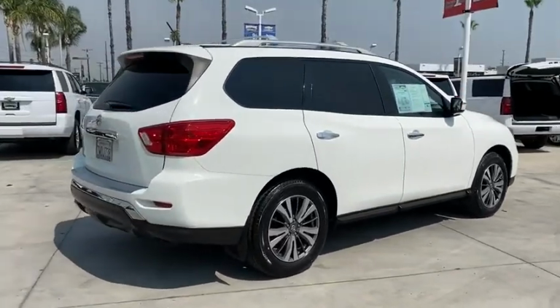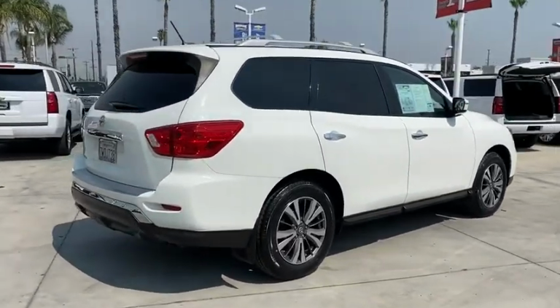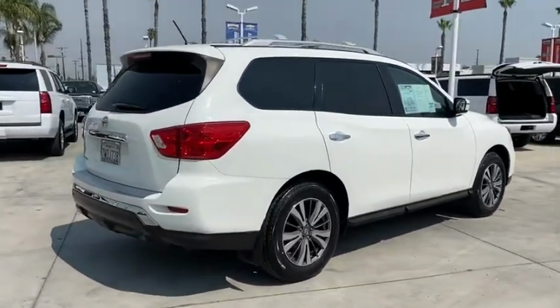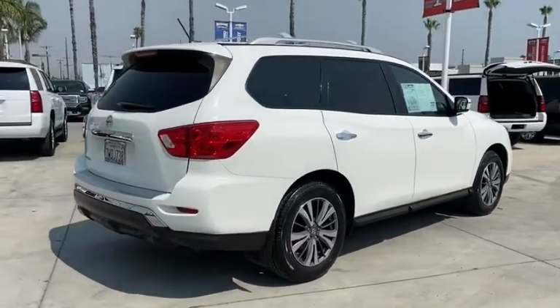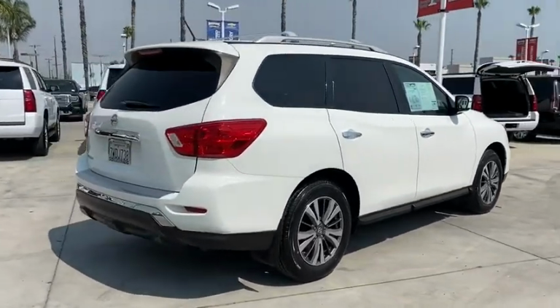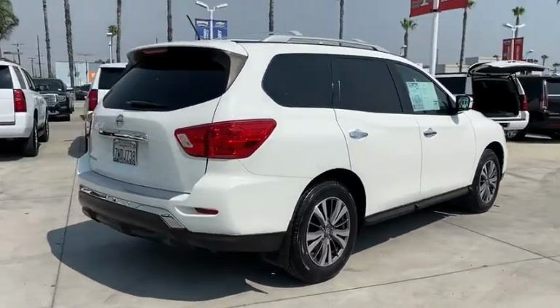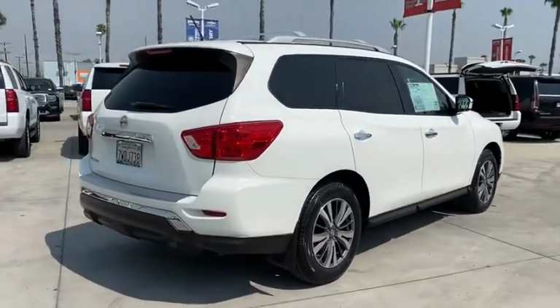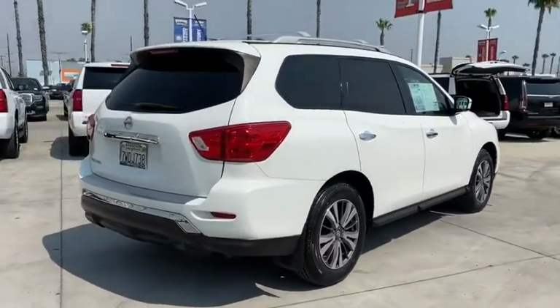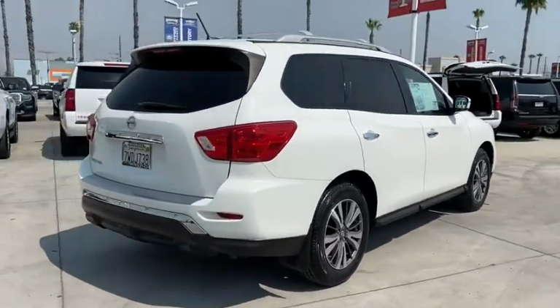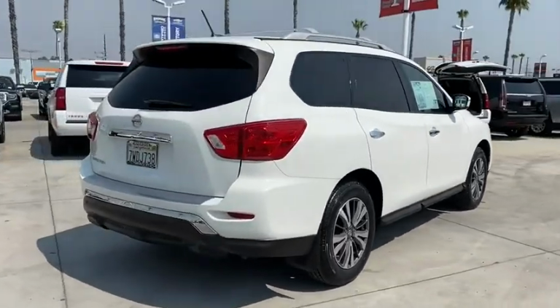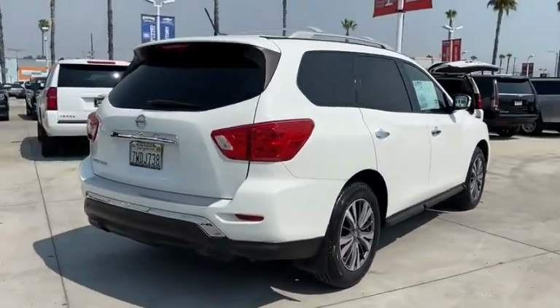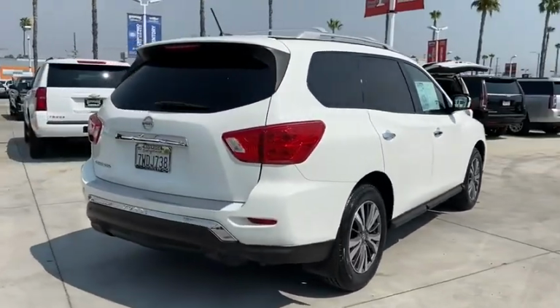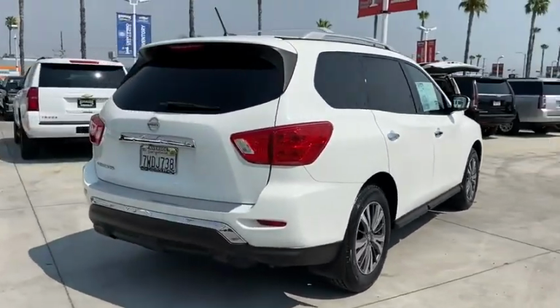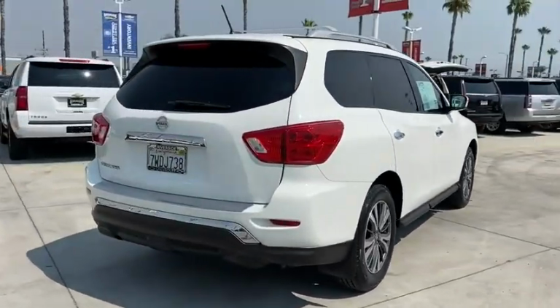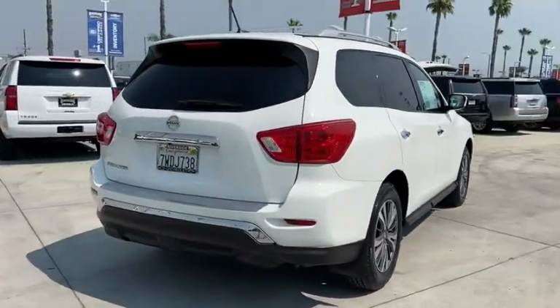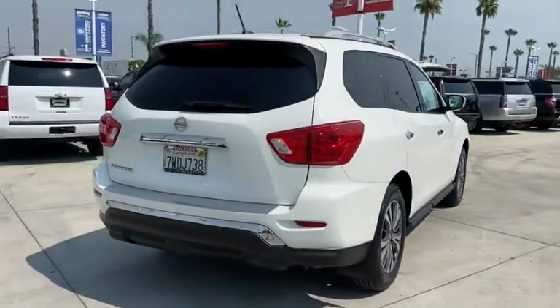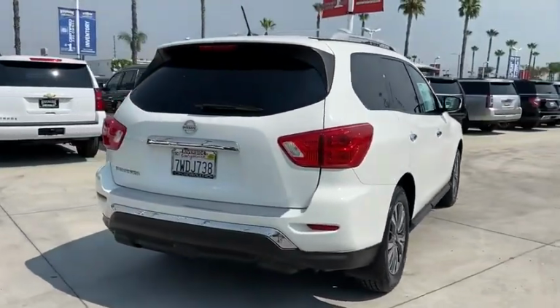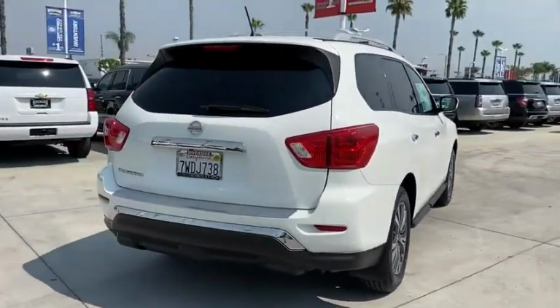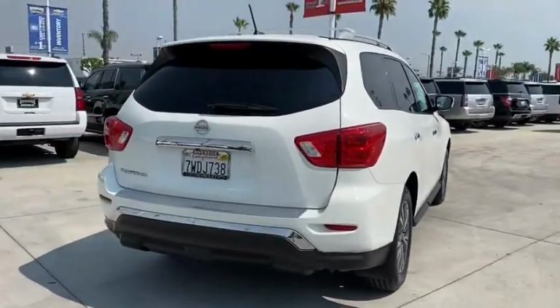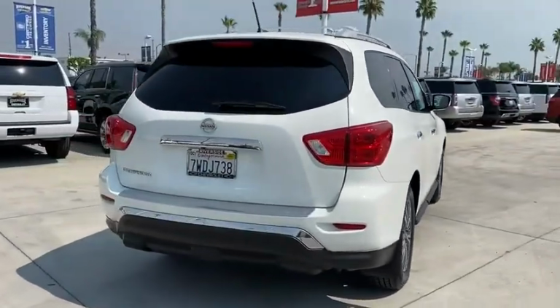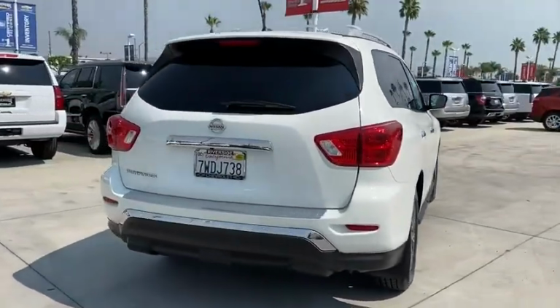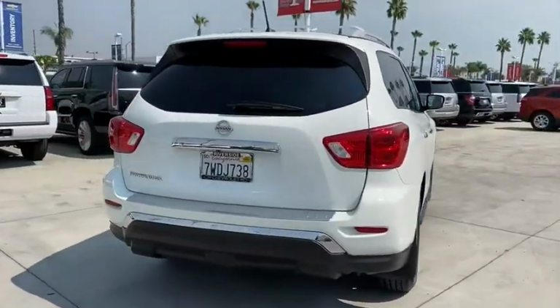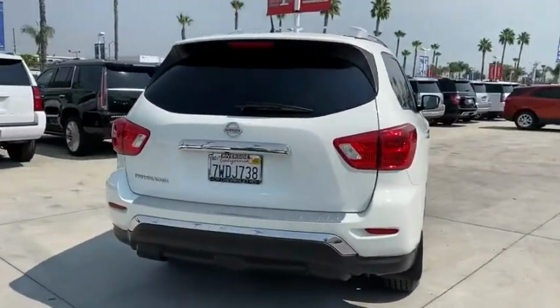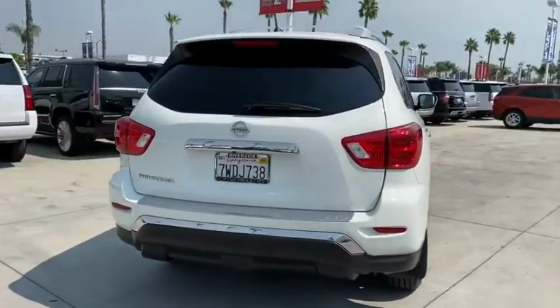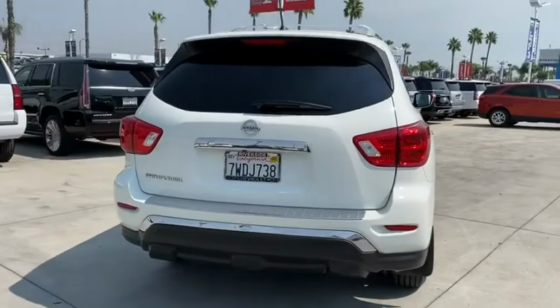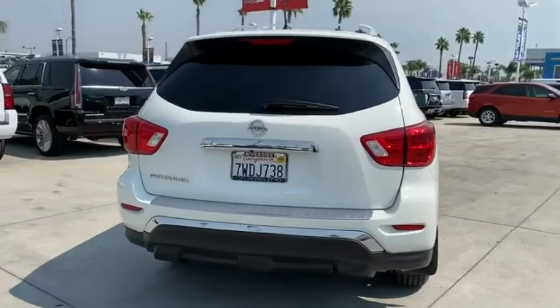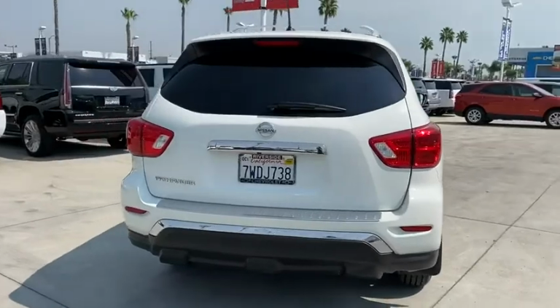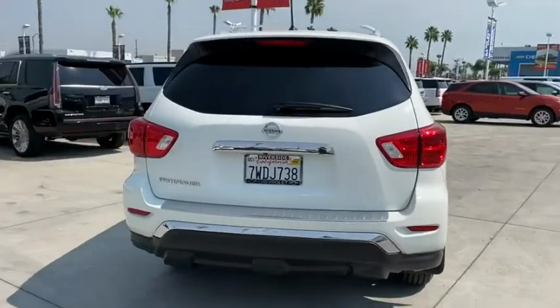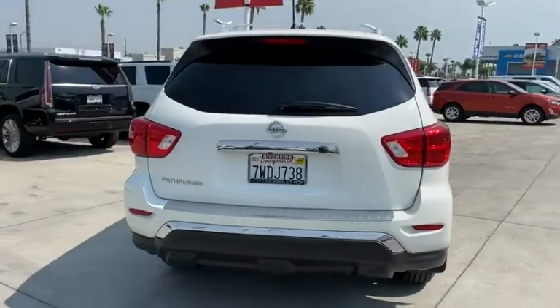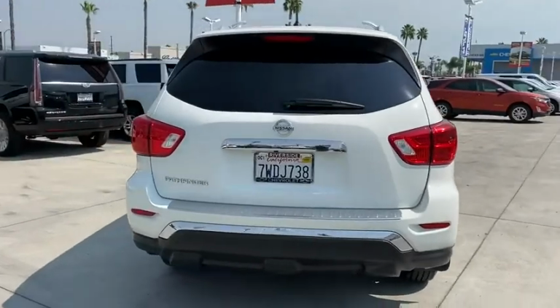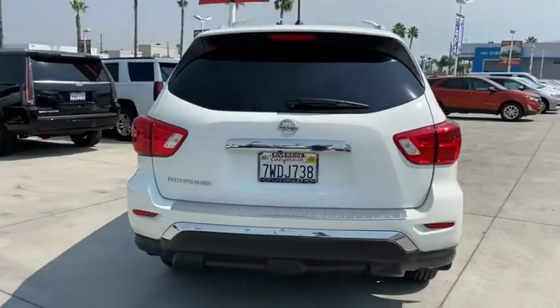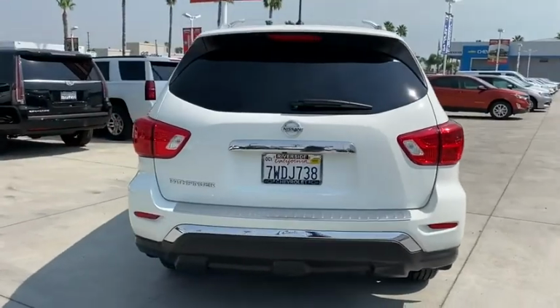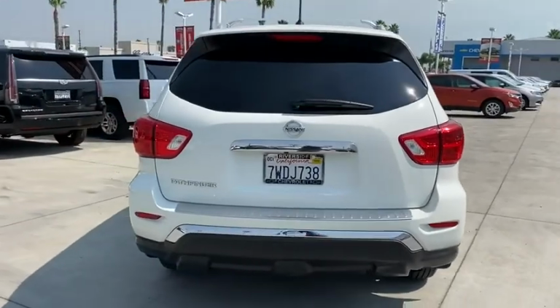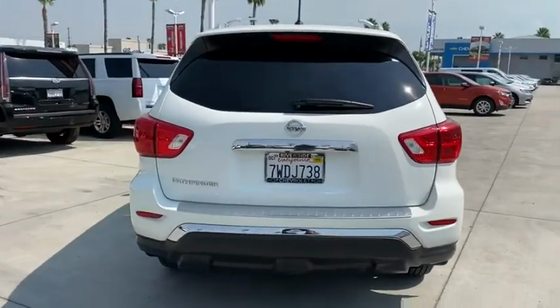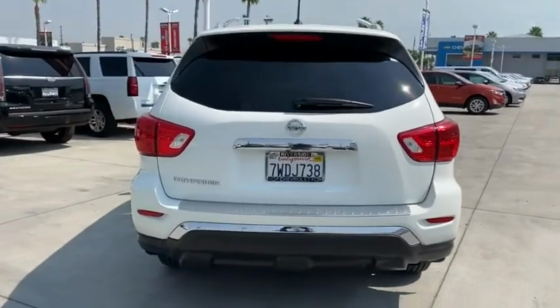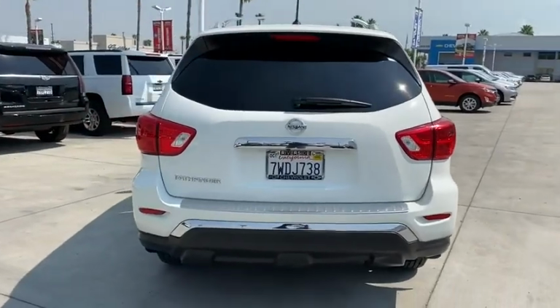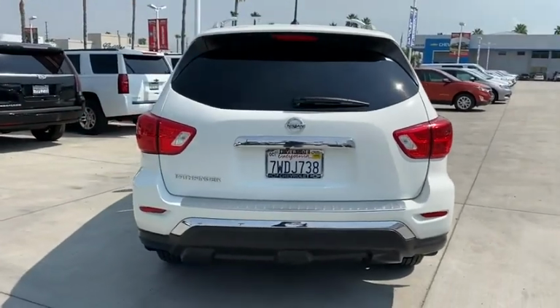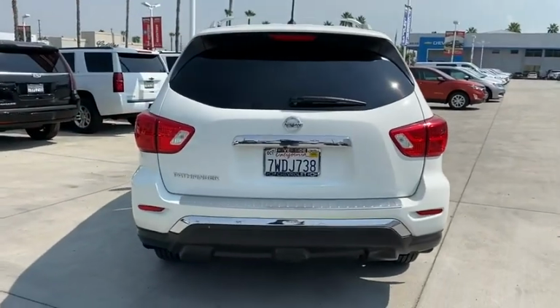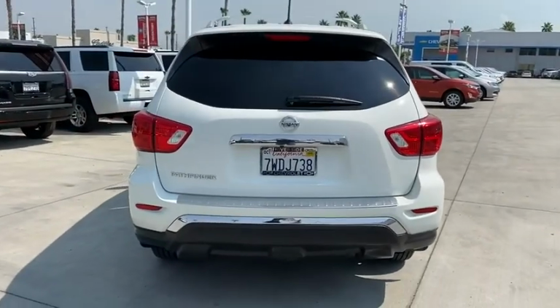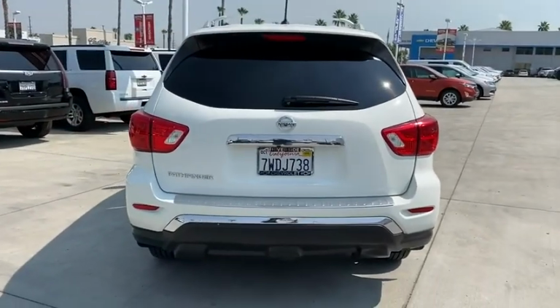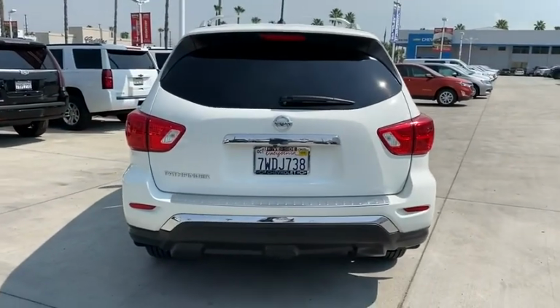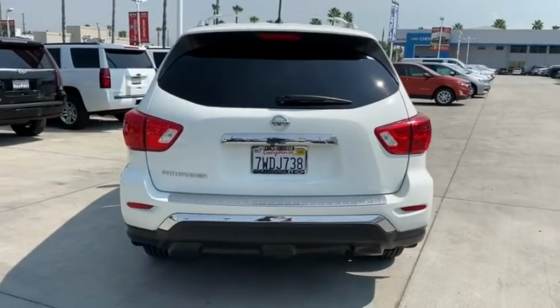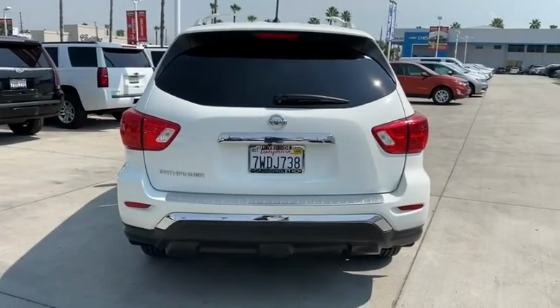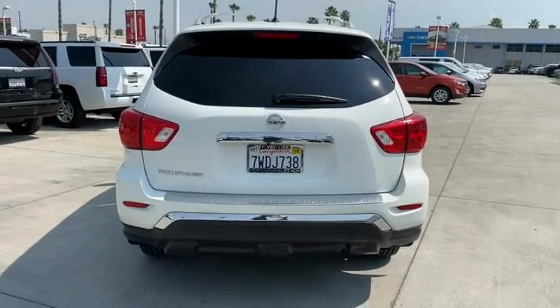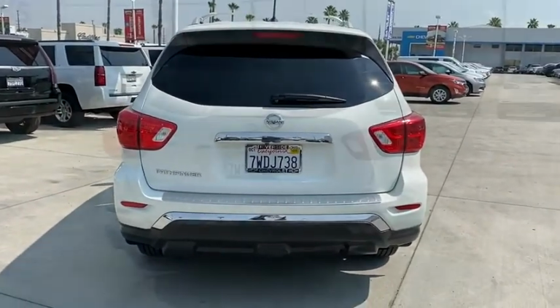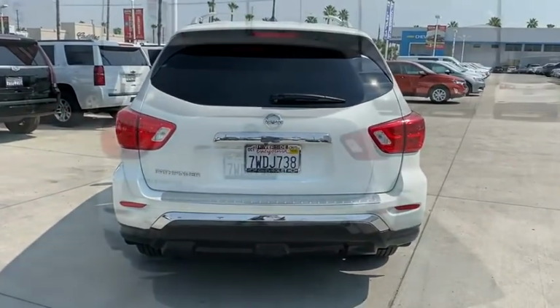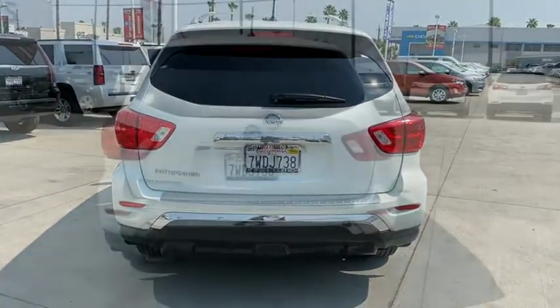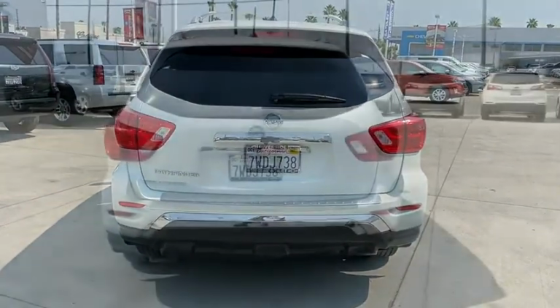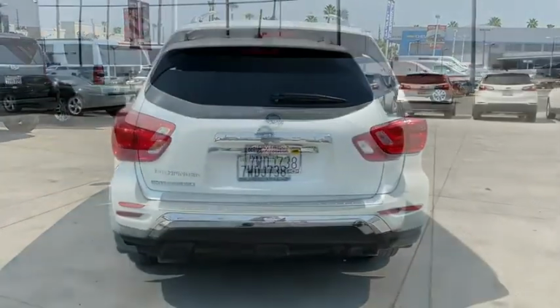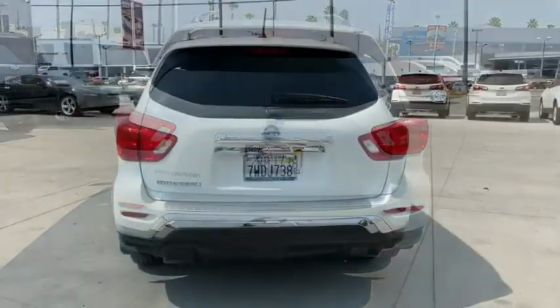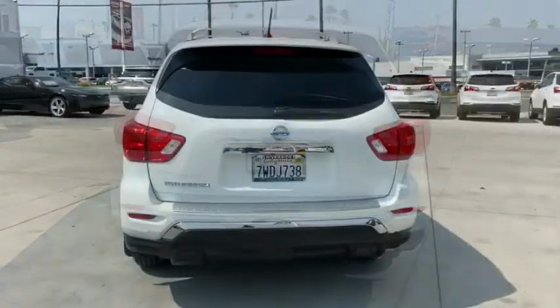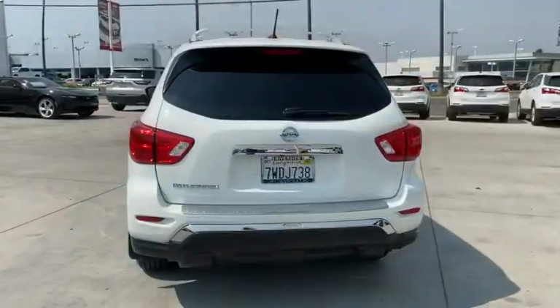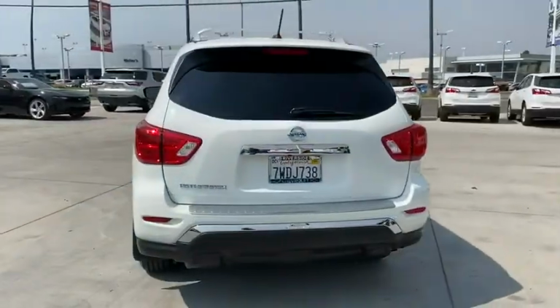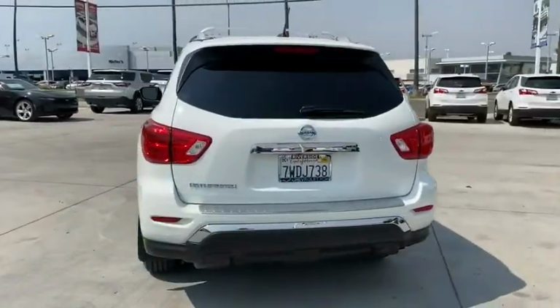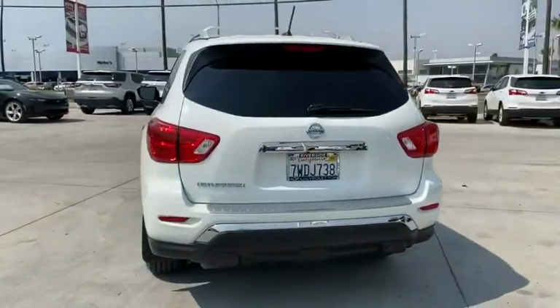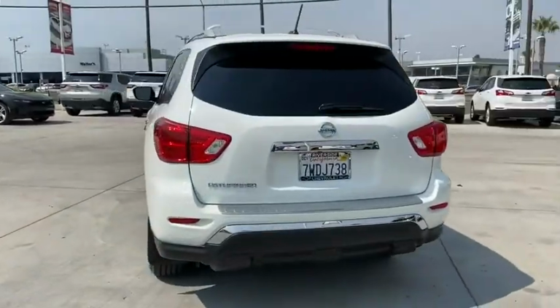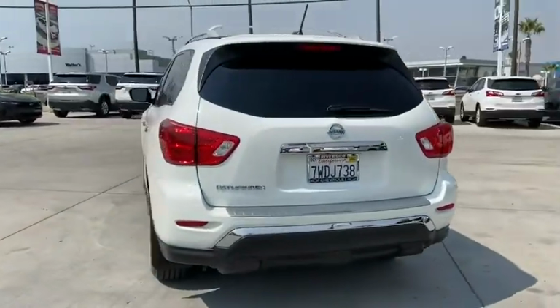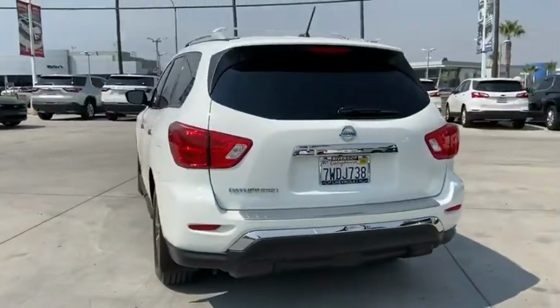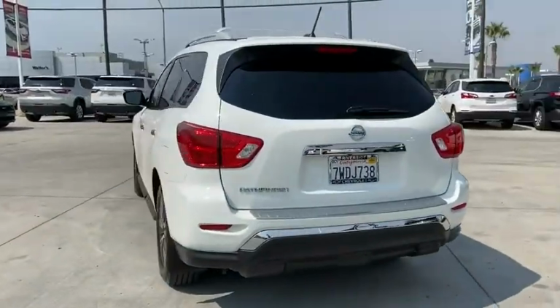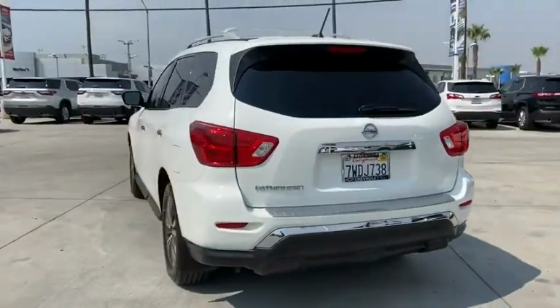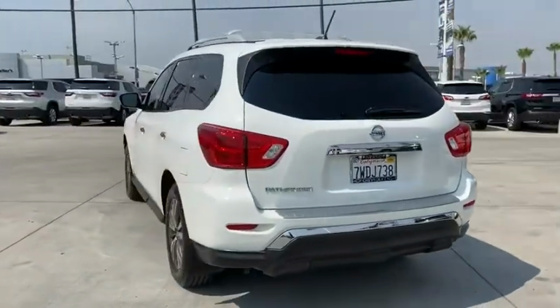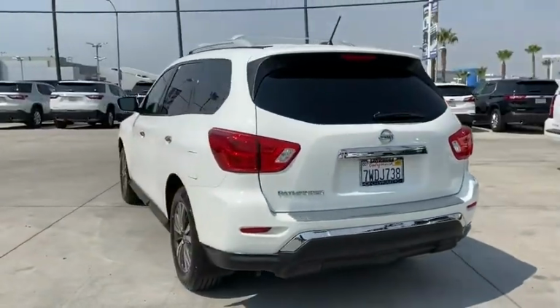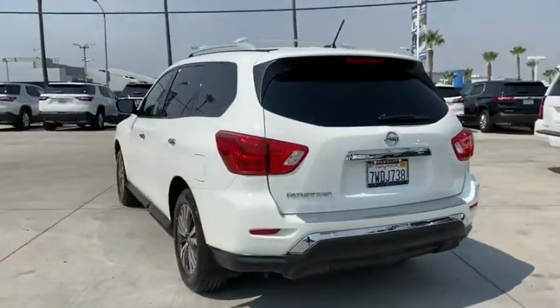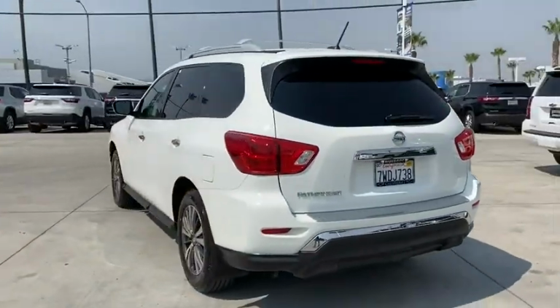This SUV appeals to both truck lovers and car lovers. This vehicle has less than 45,000 miles.